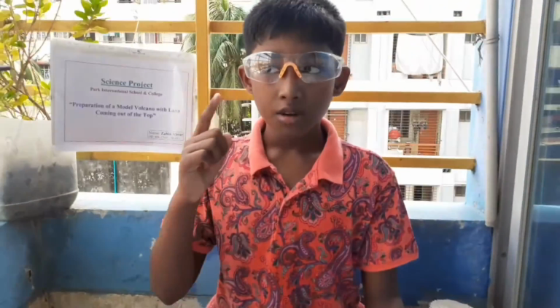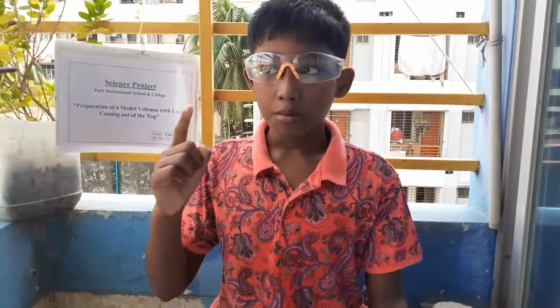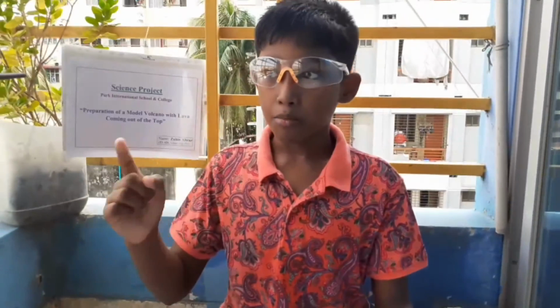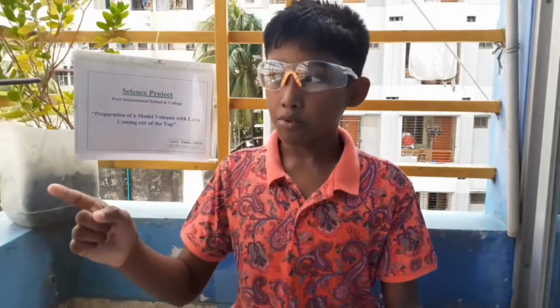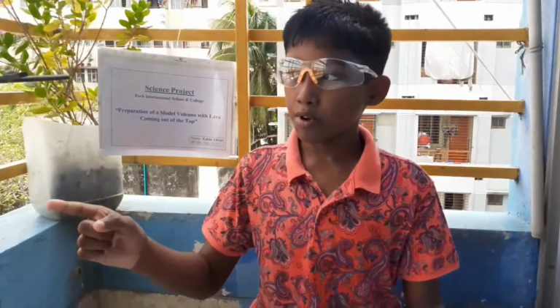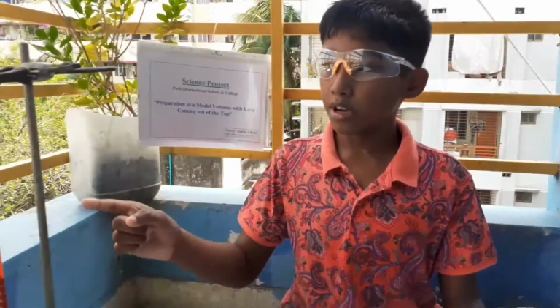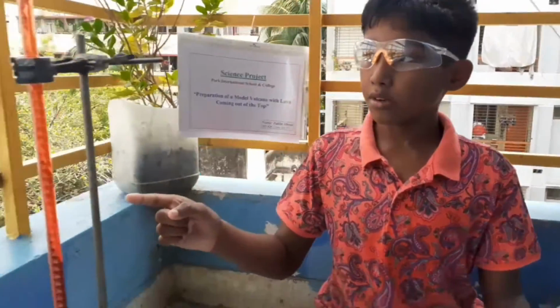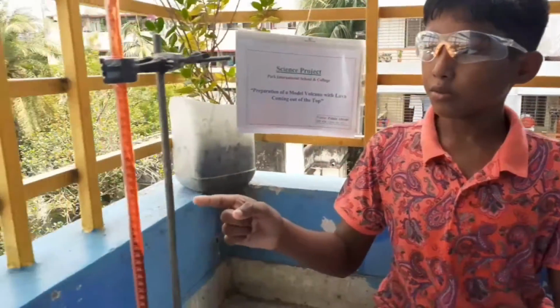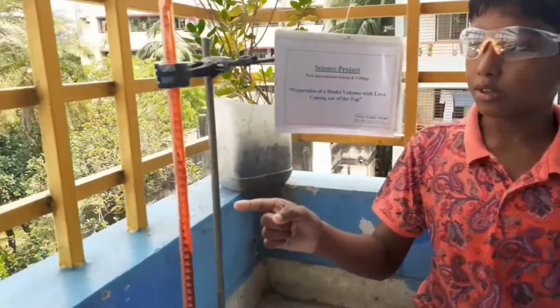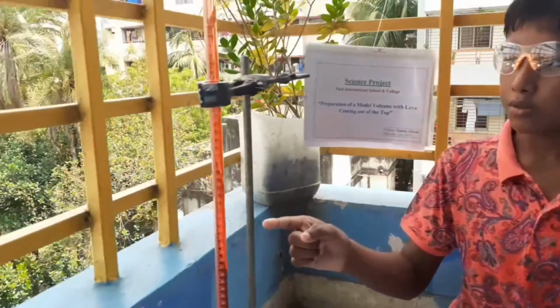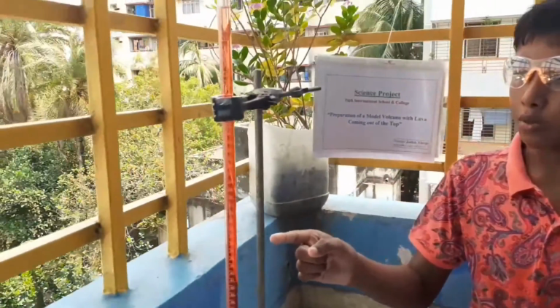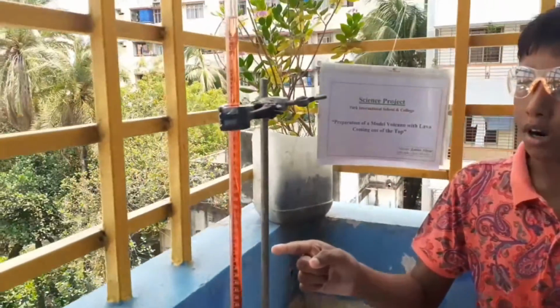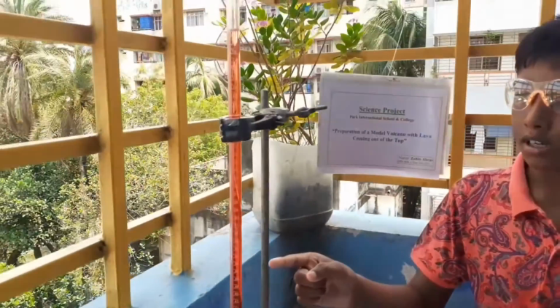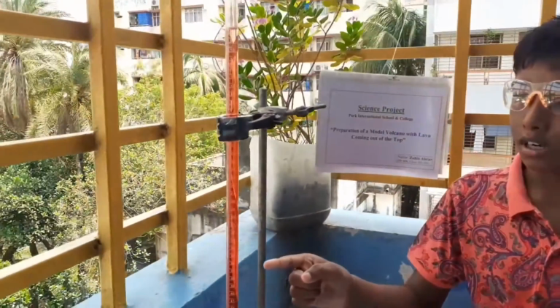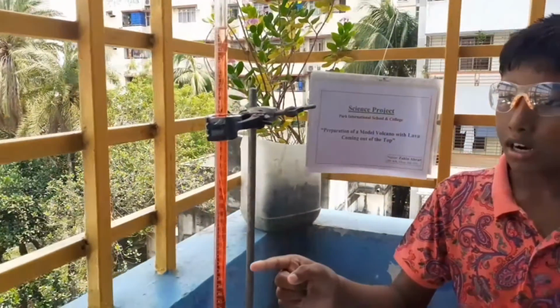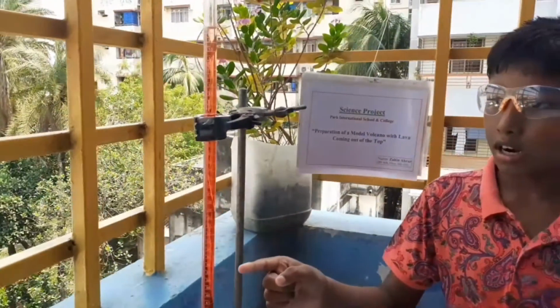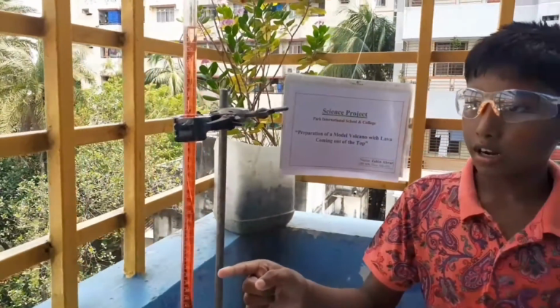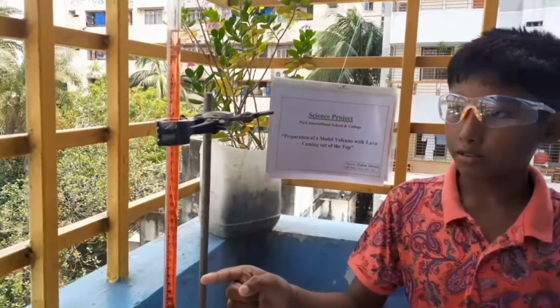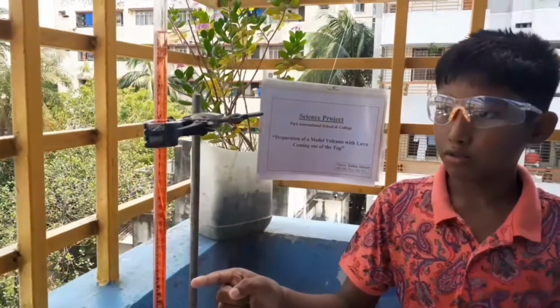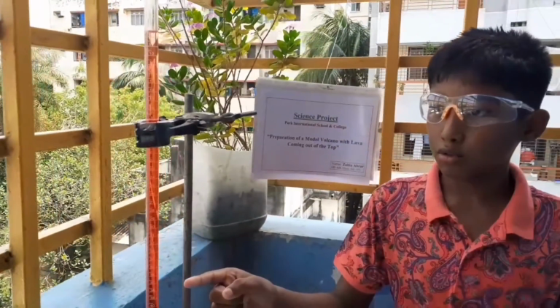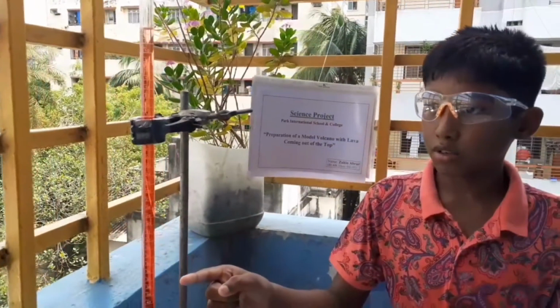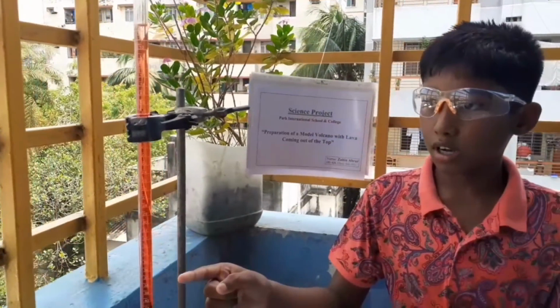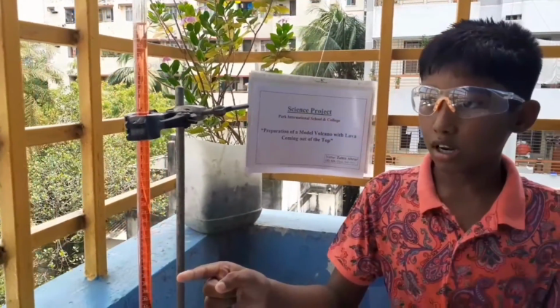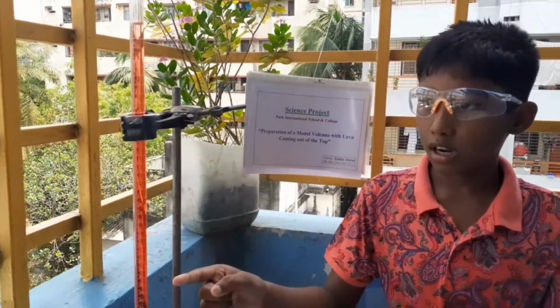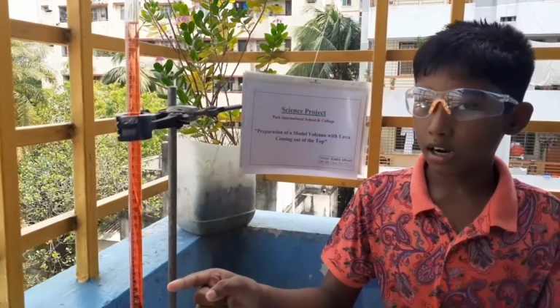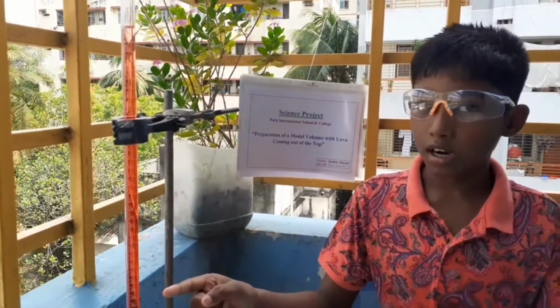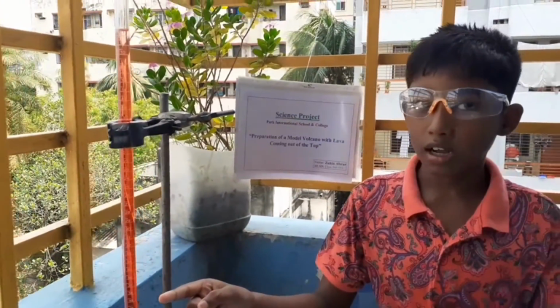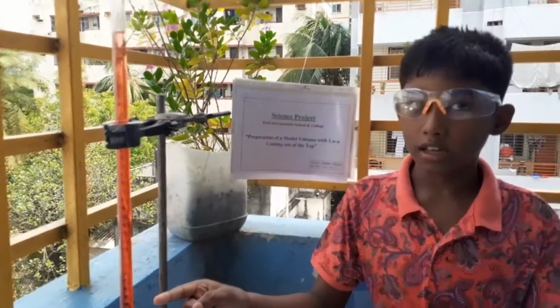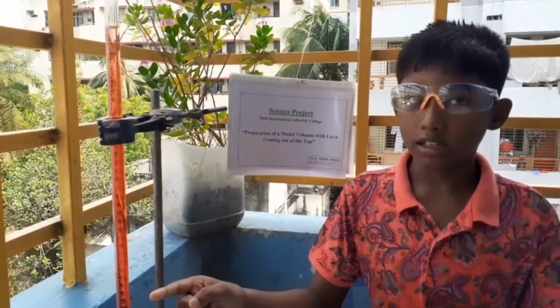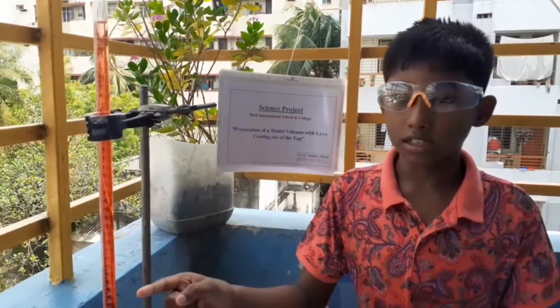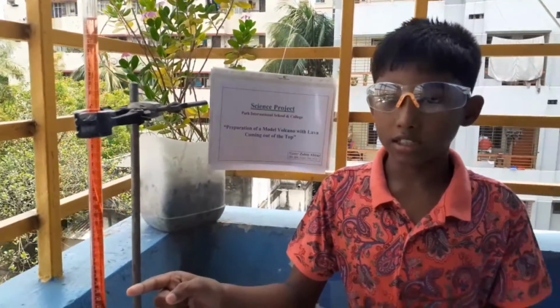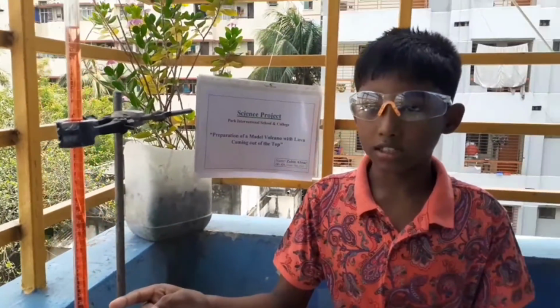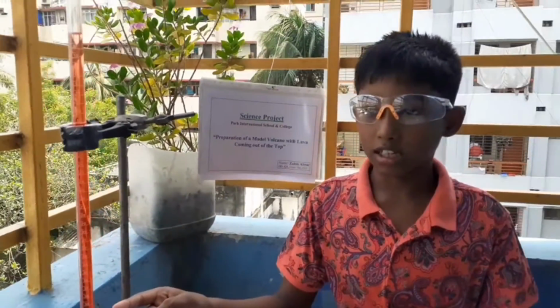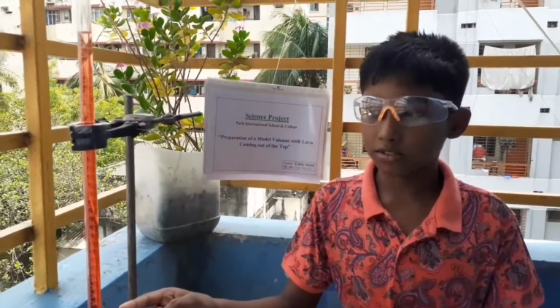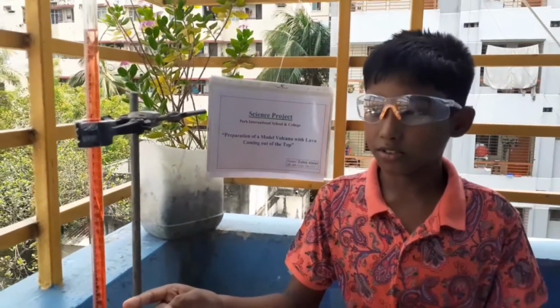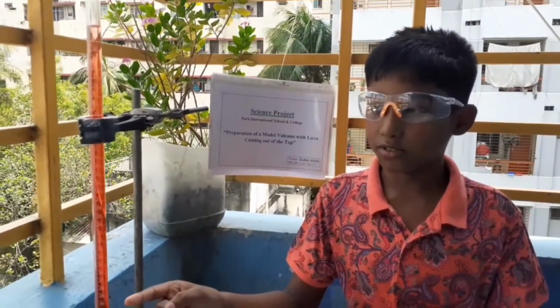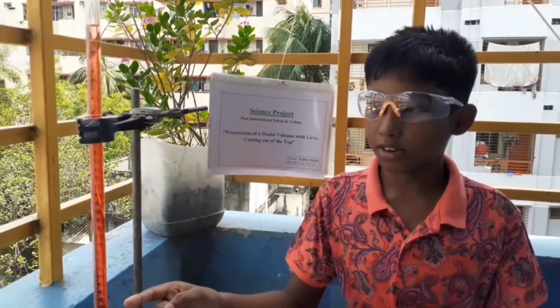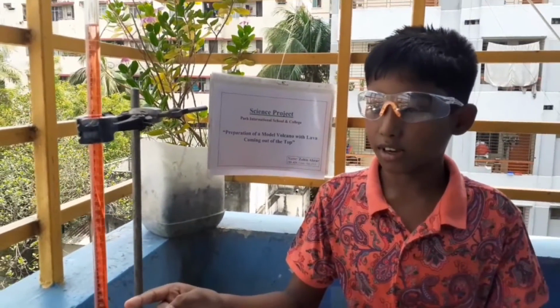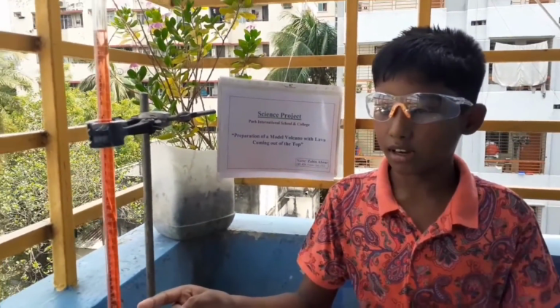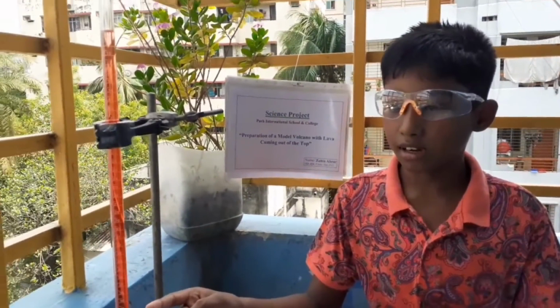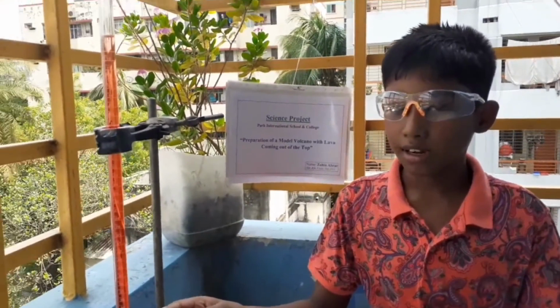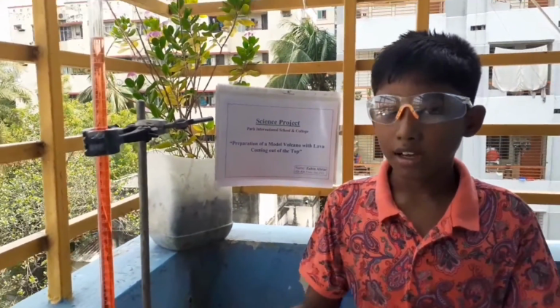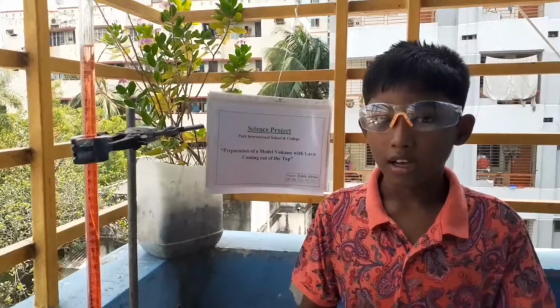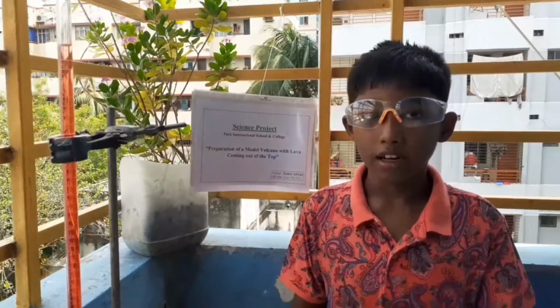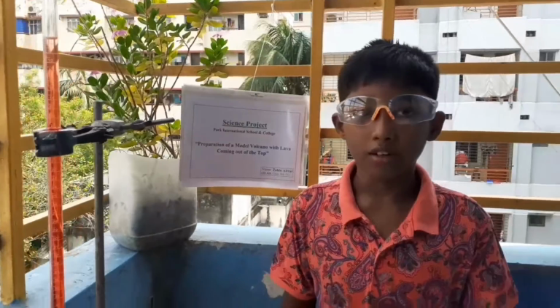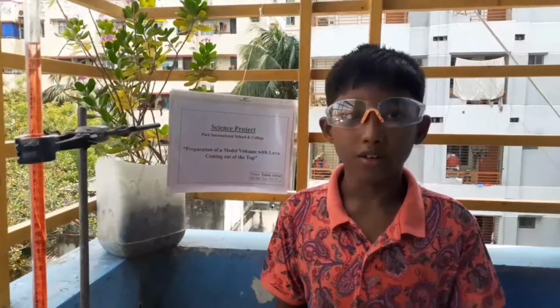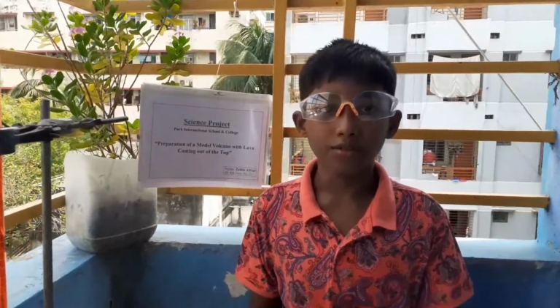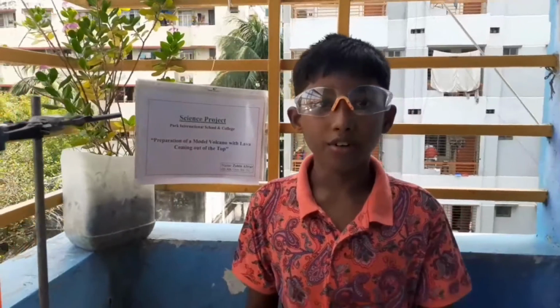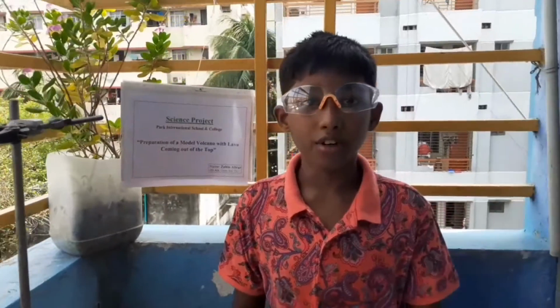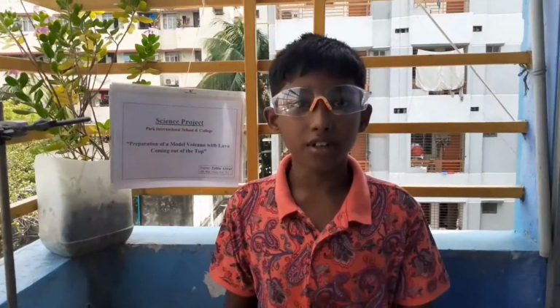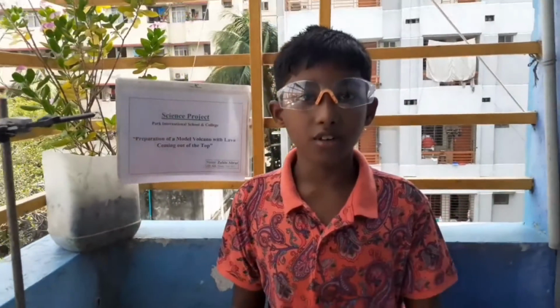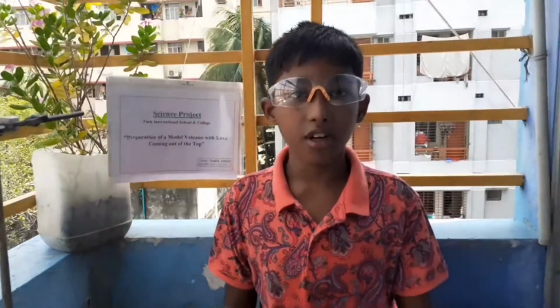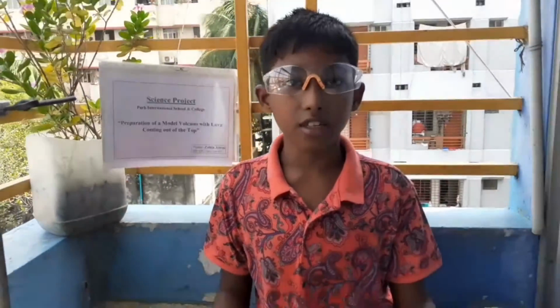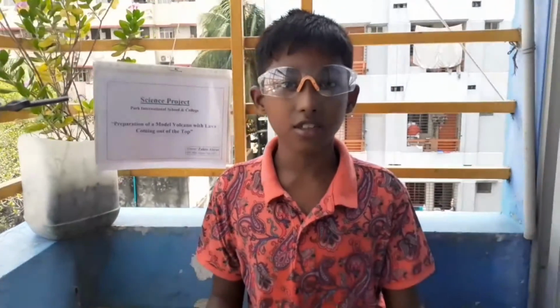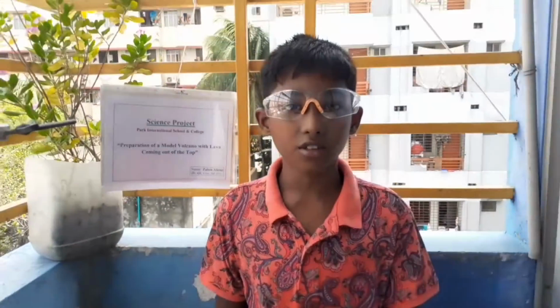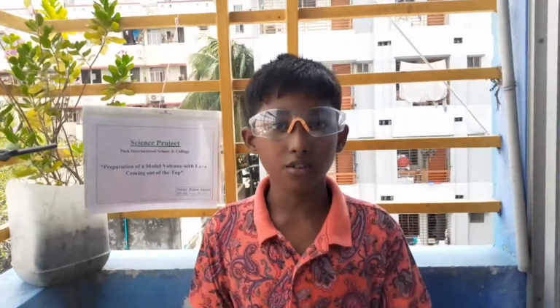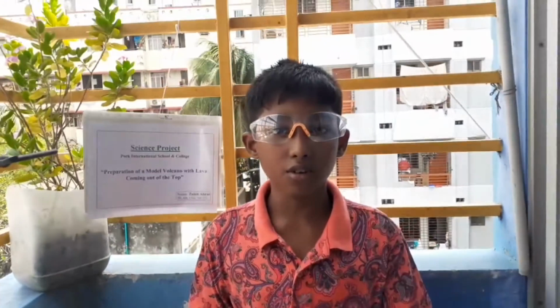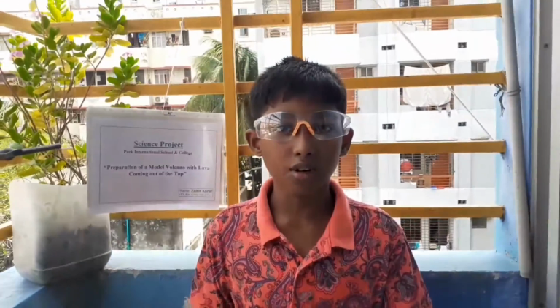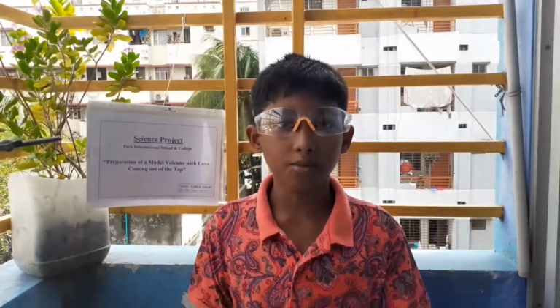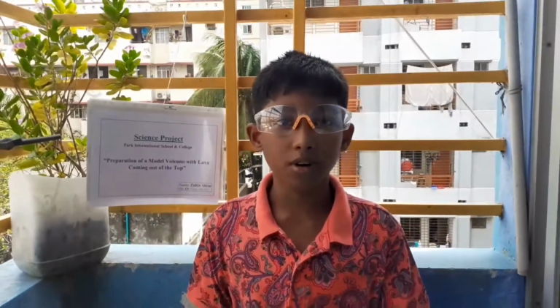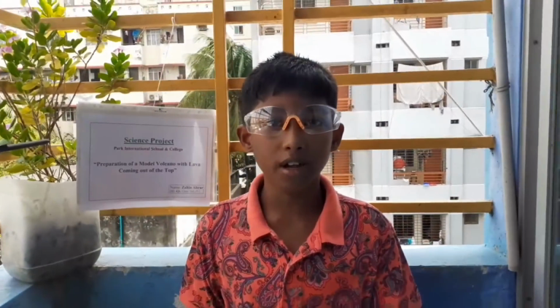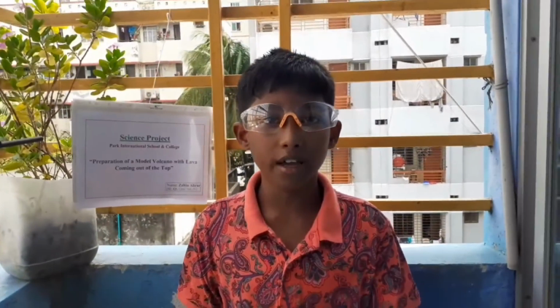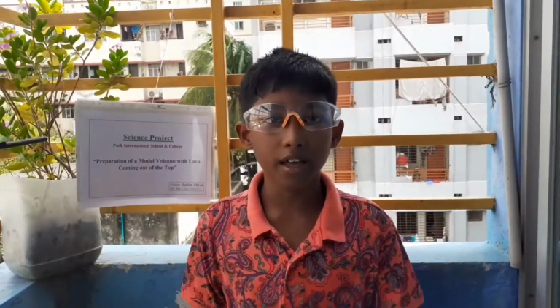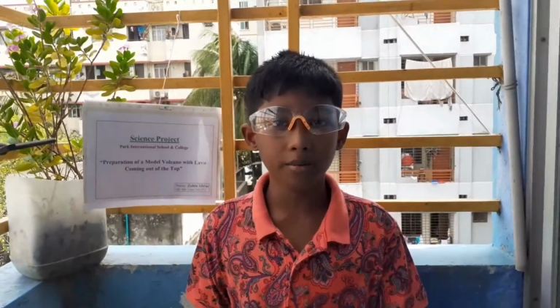We will also use water and food color, and this is just for fun. And don't forget to ask a grownup for help.